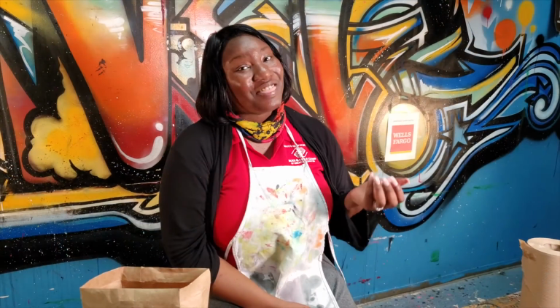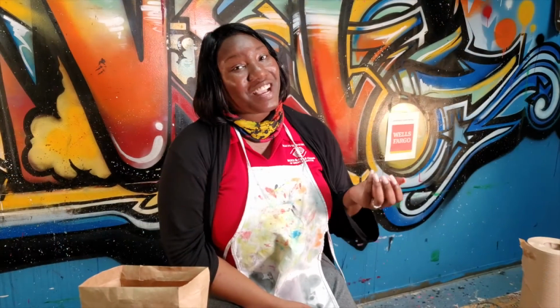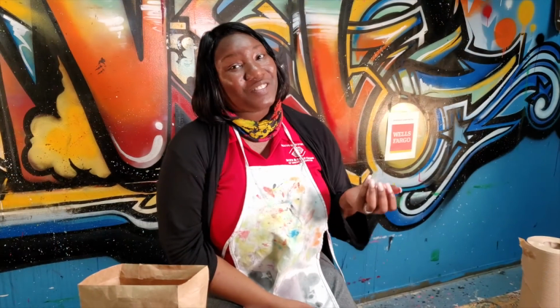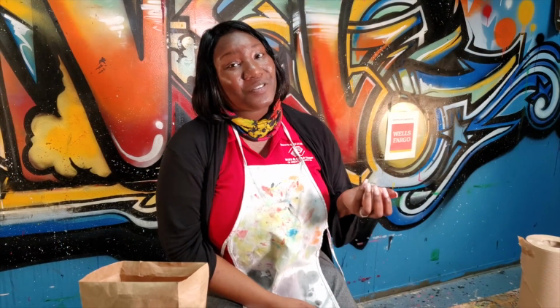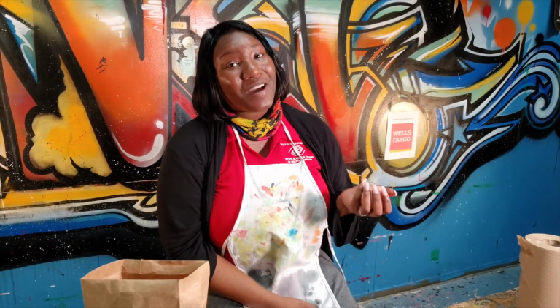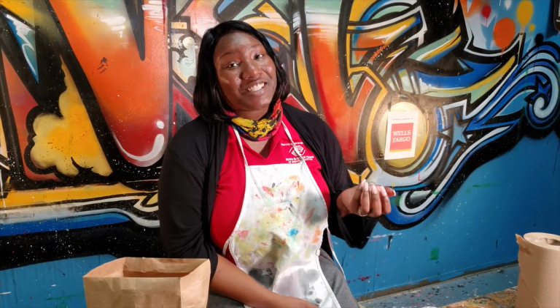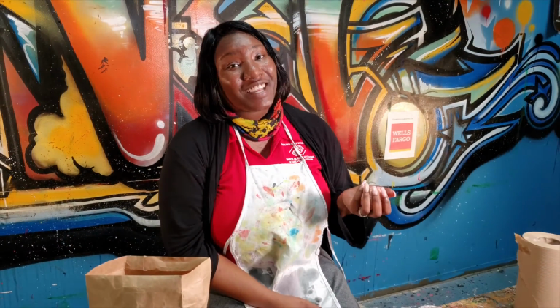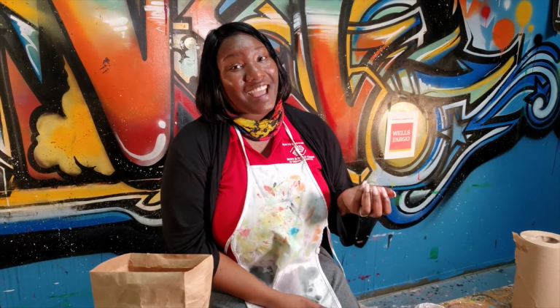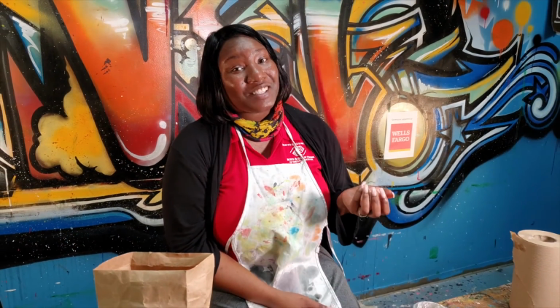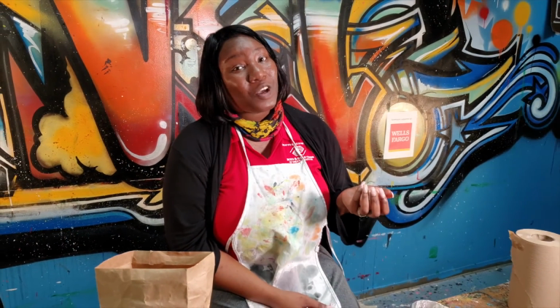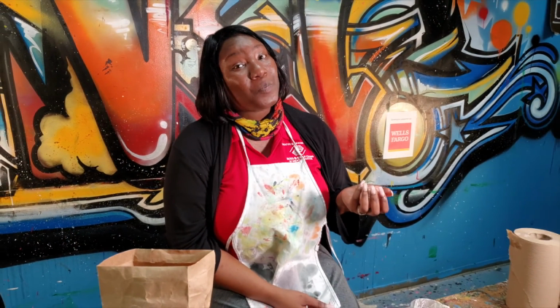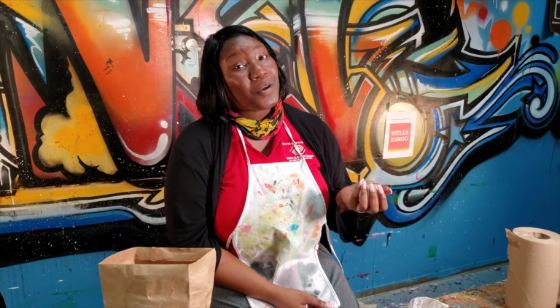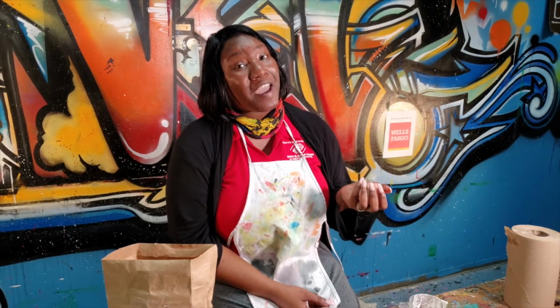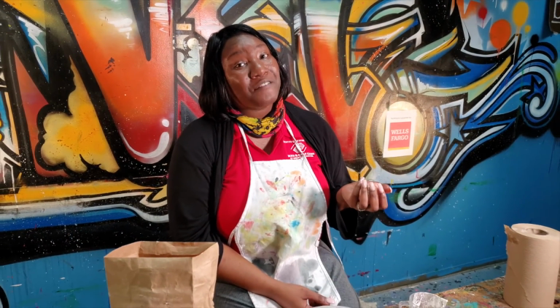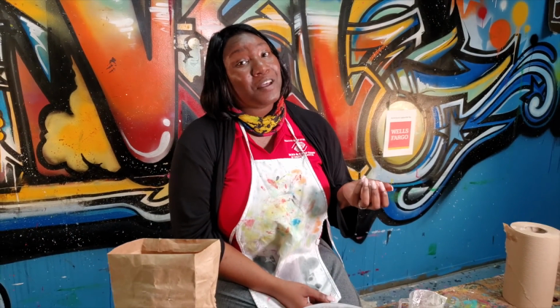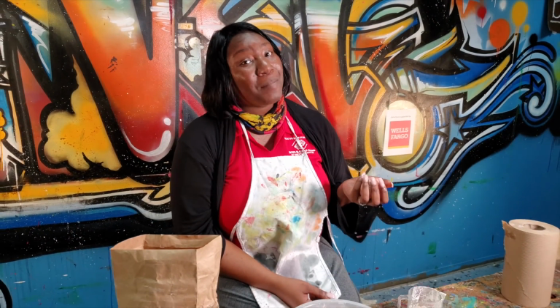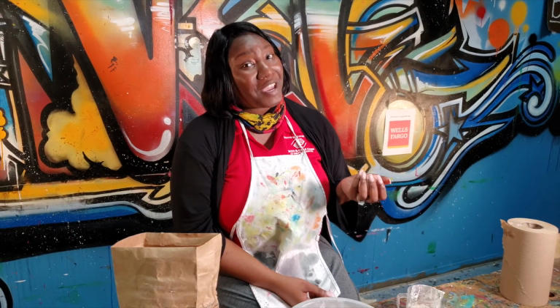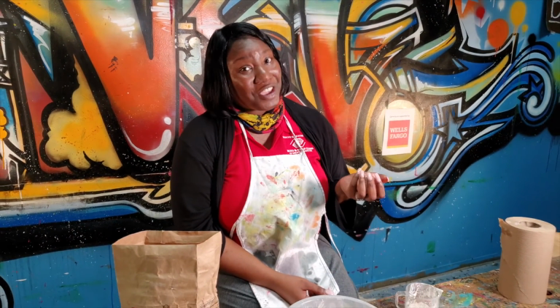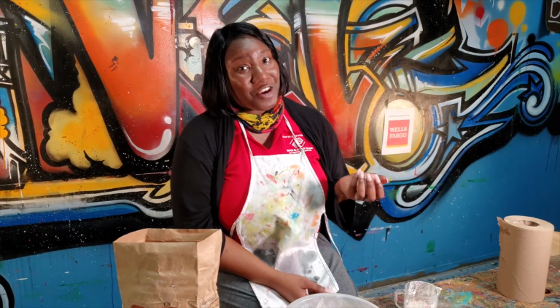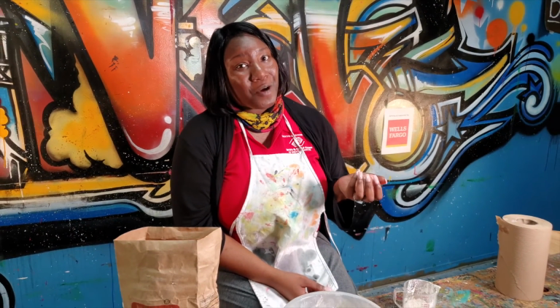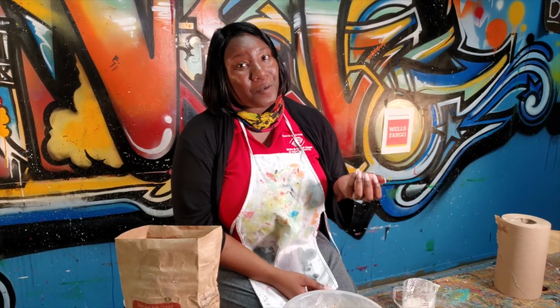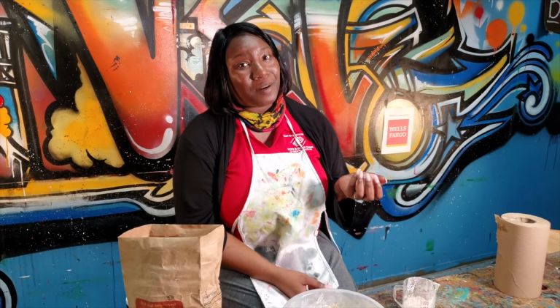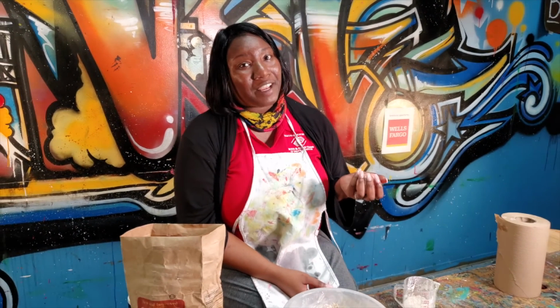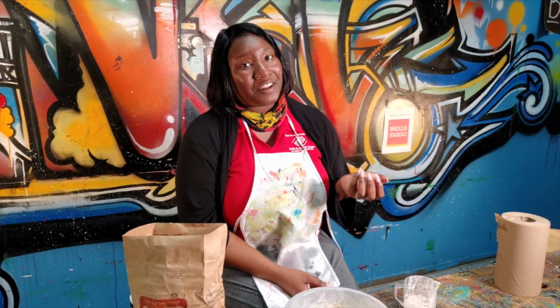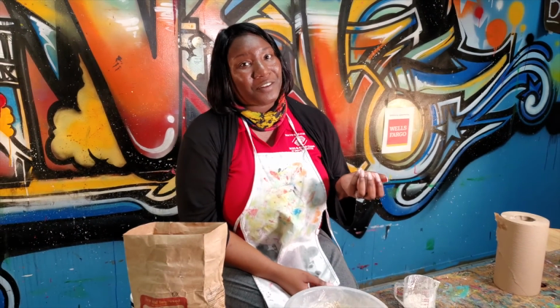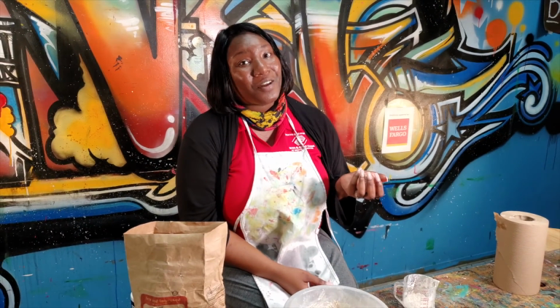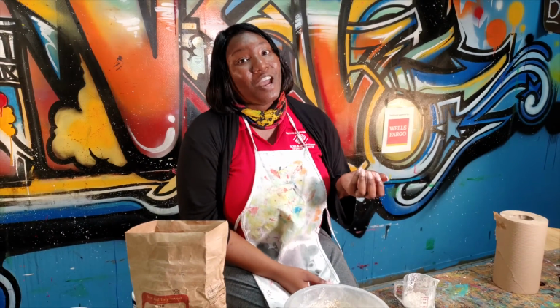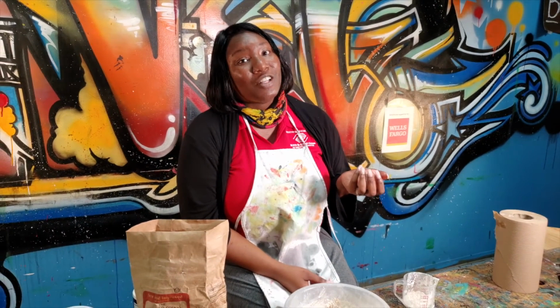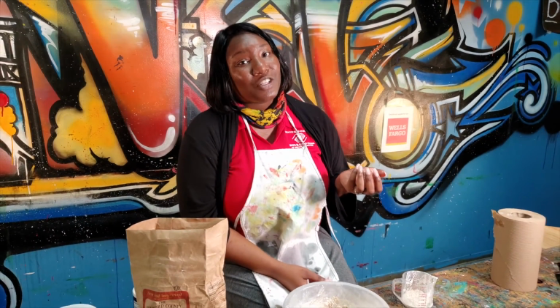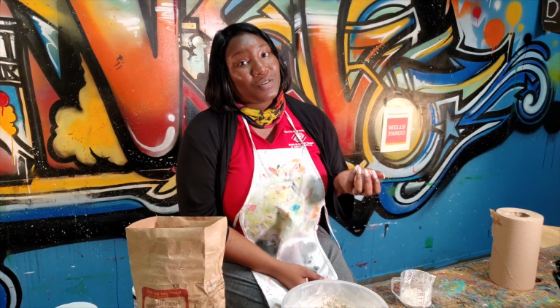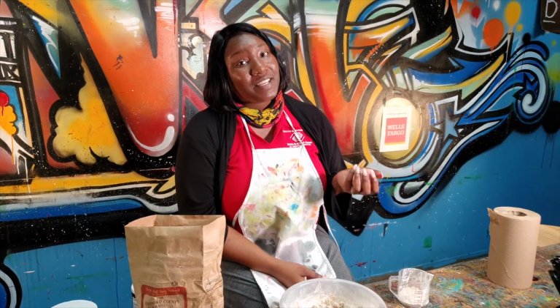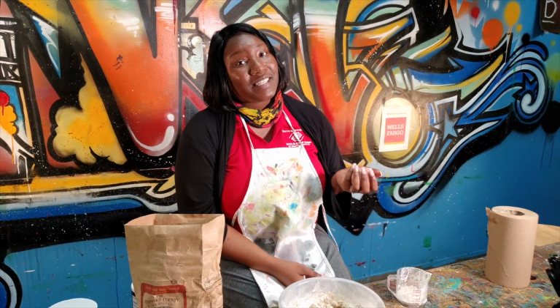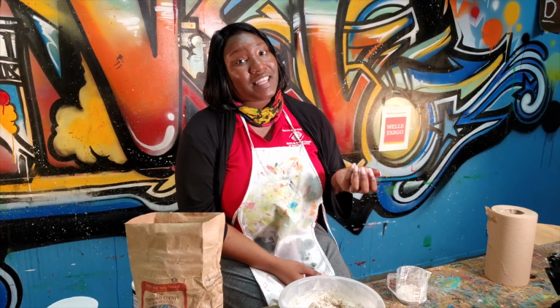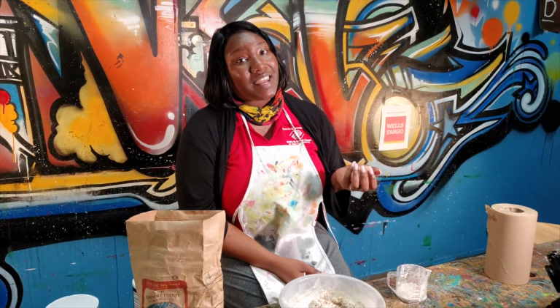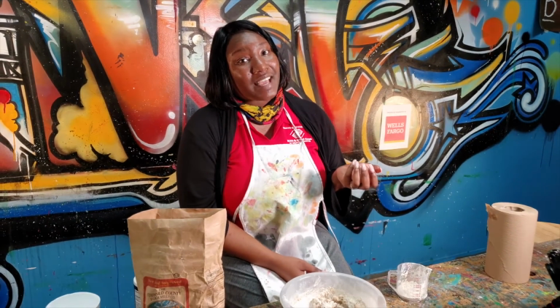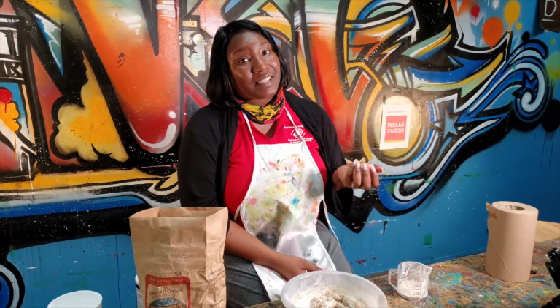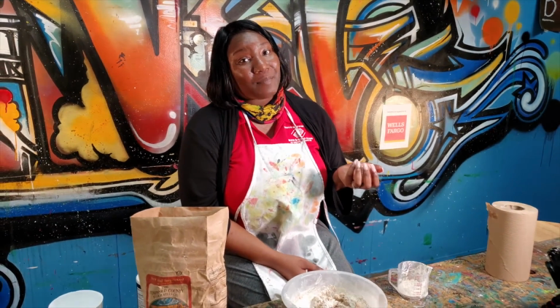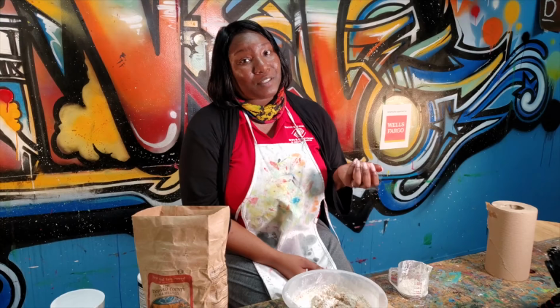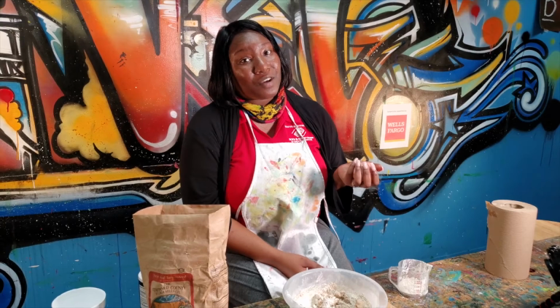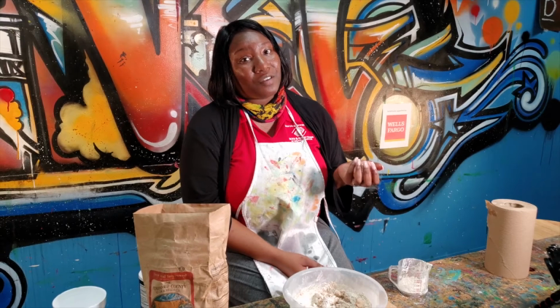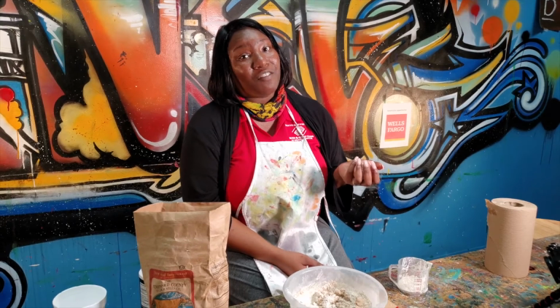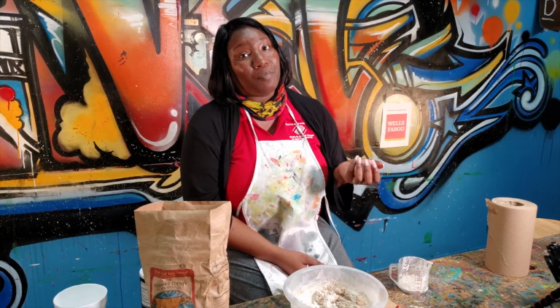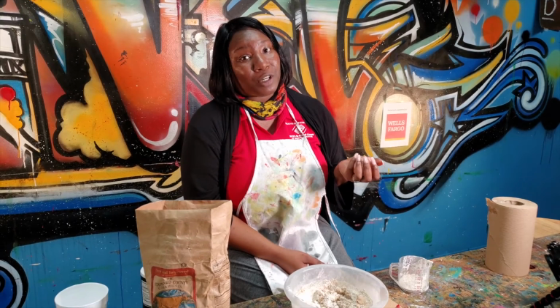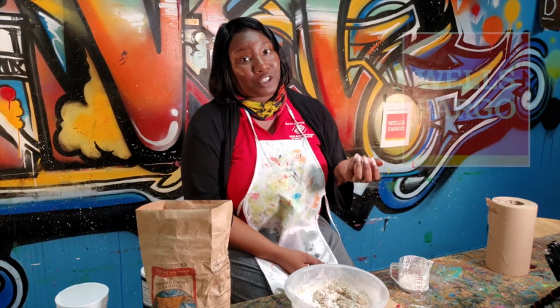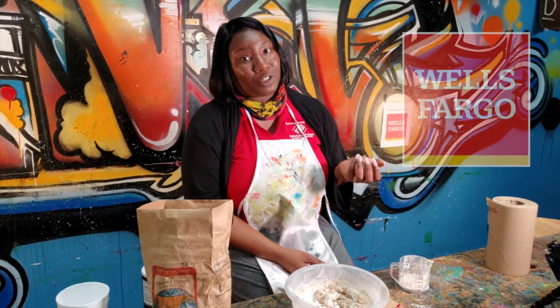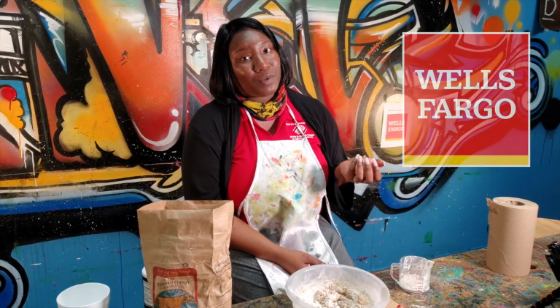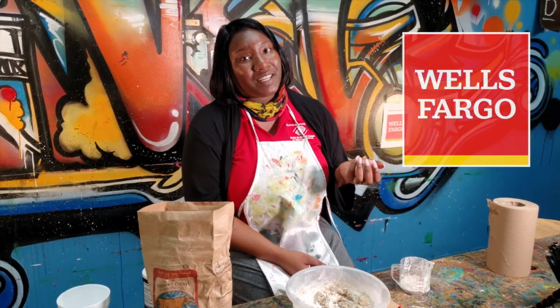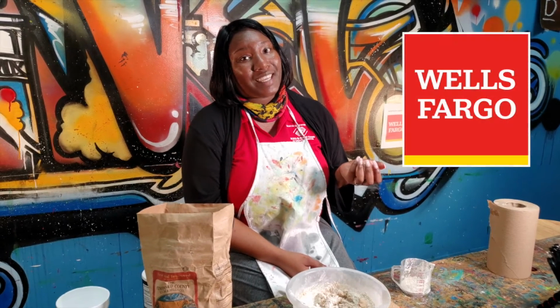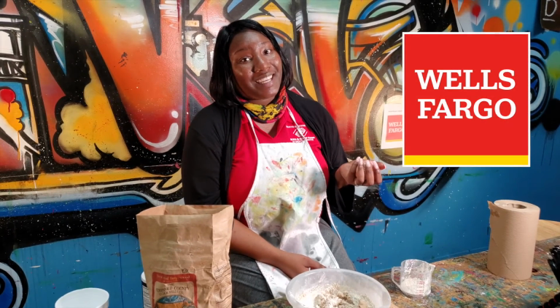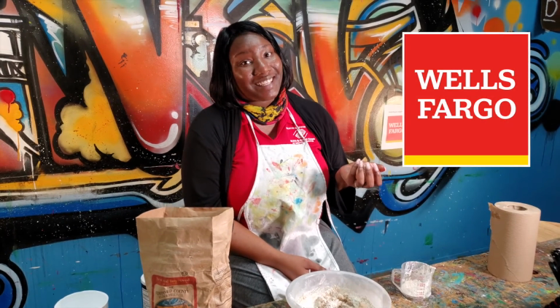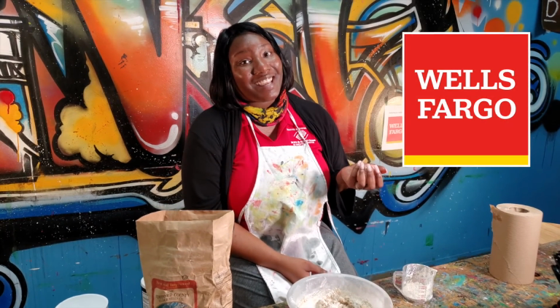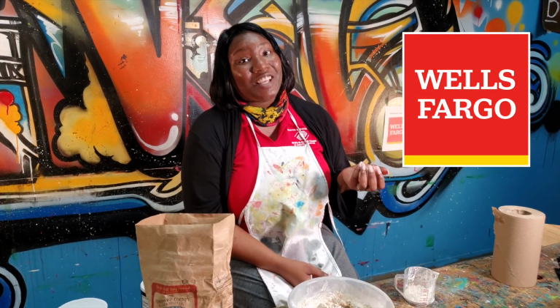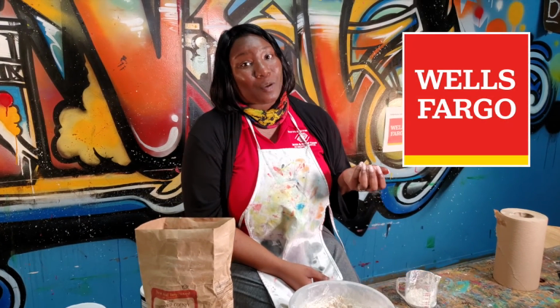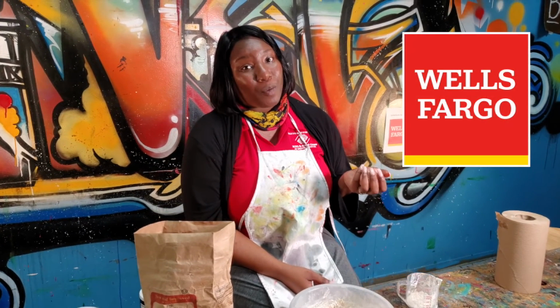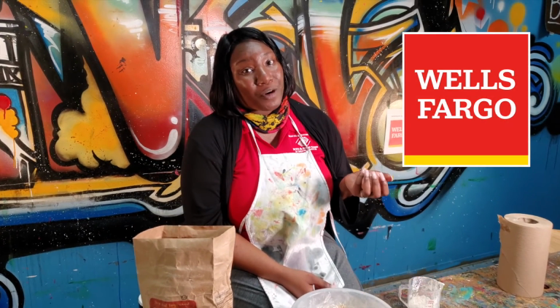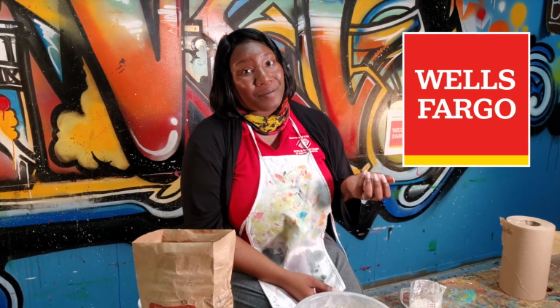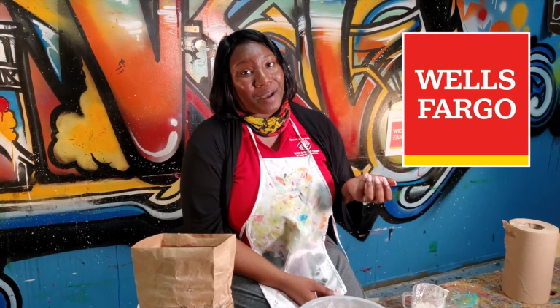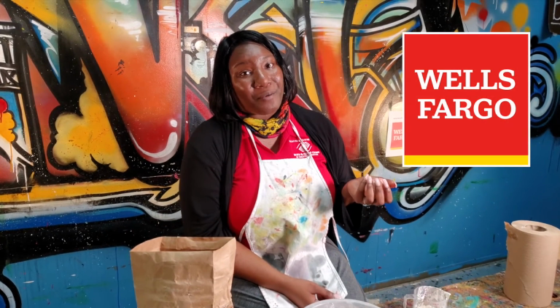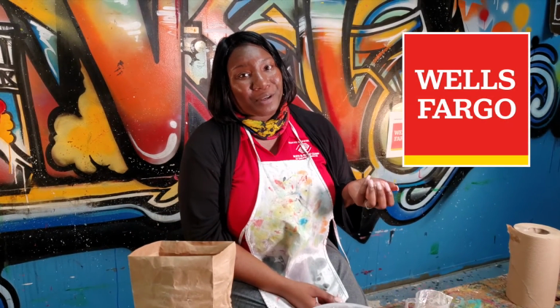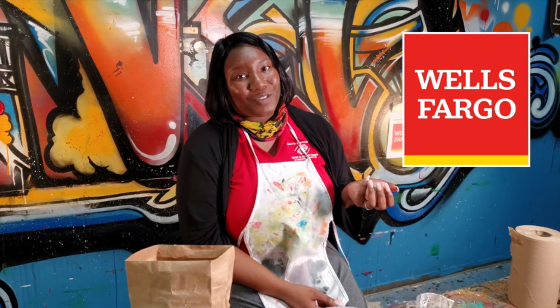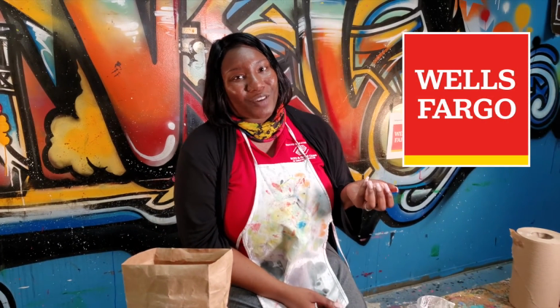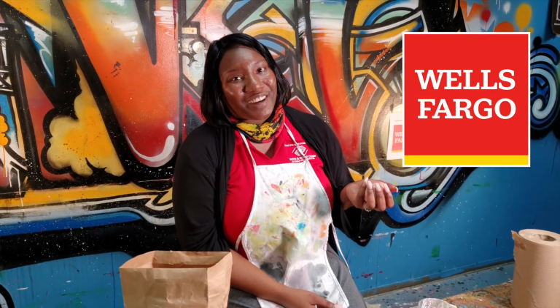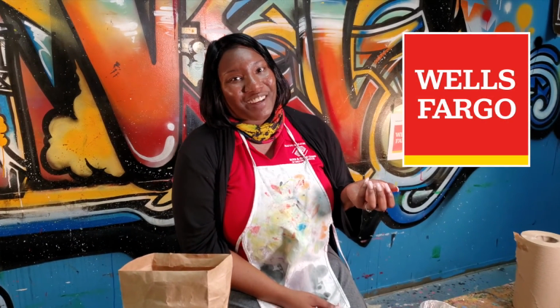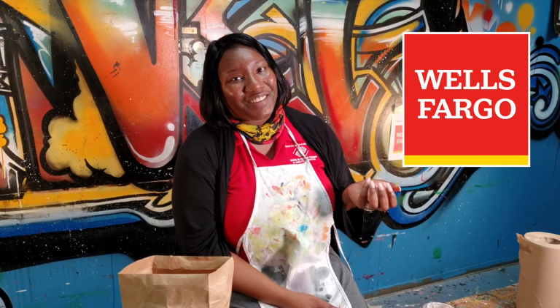Thanks for watching guys. Hope you had fun making your own Play-Doh. Tune in to the next episode of Brushstrokes with Dekita, supported by Wells Fargo.